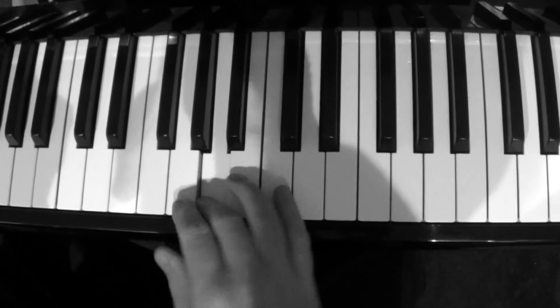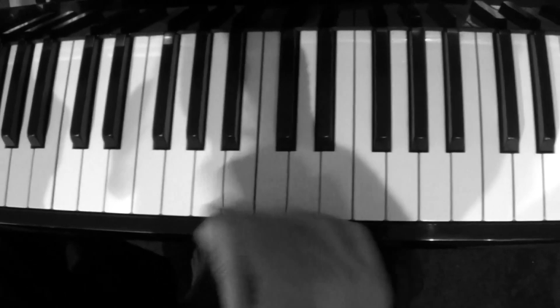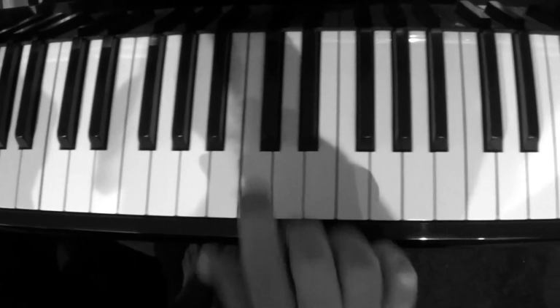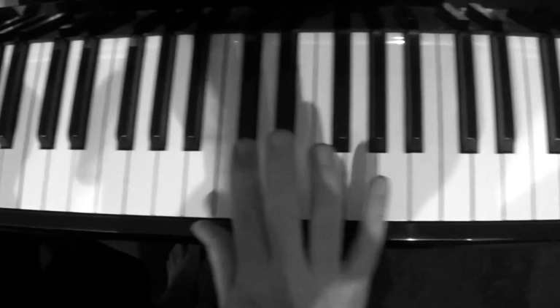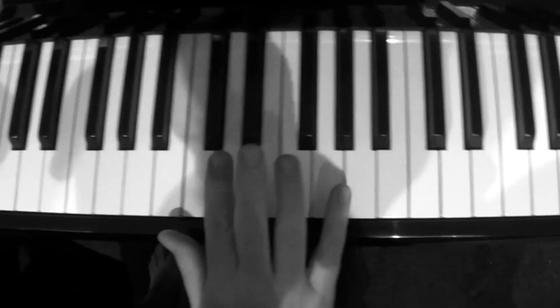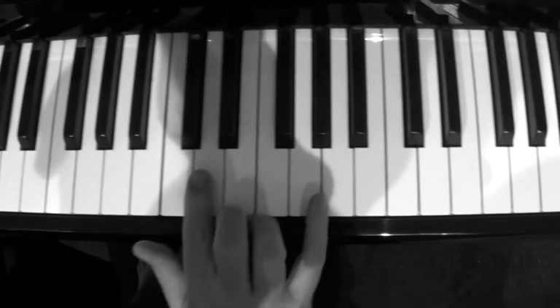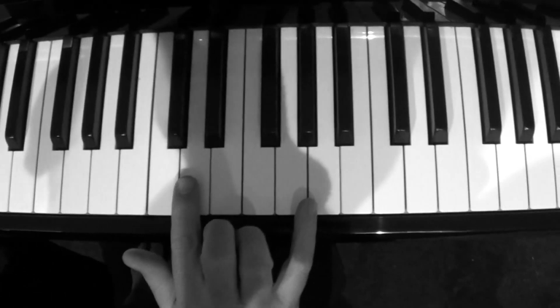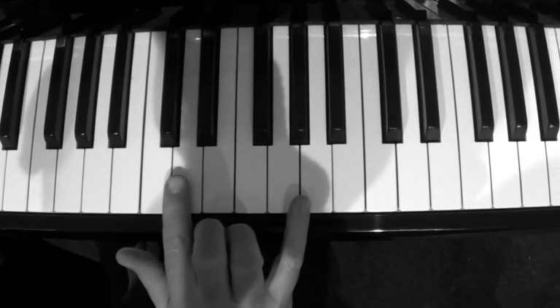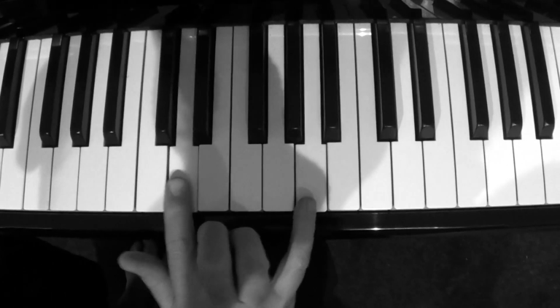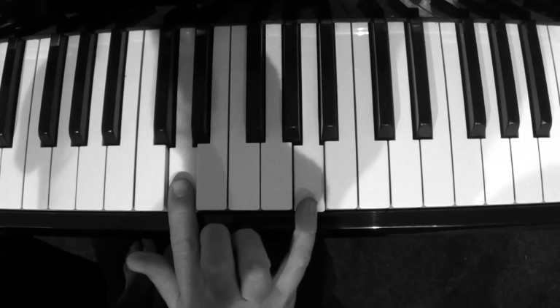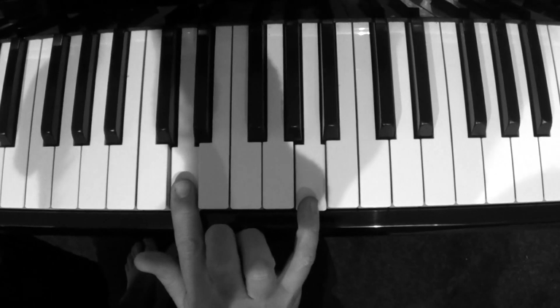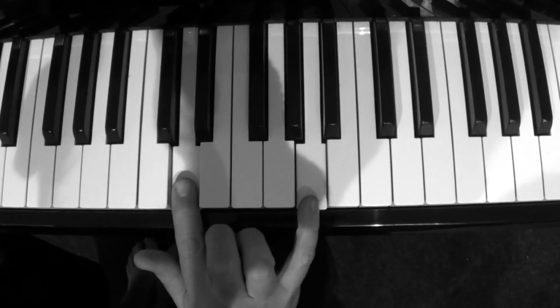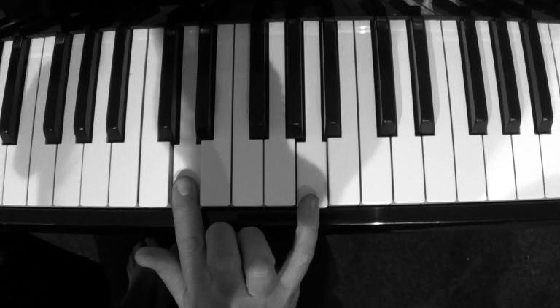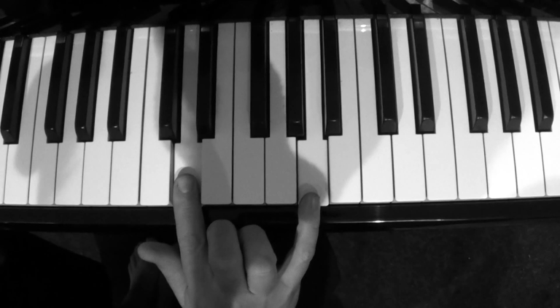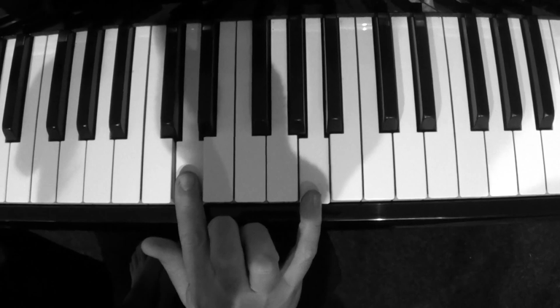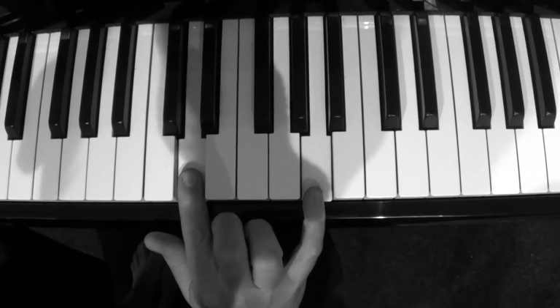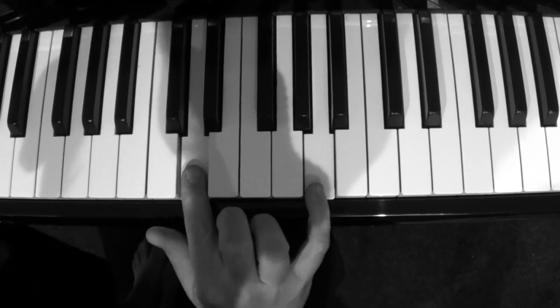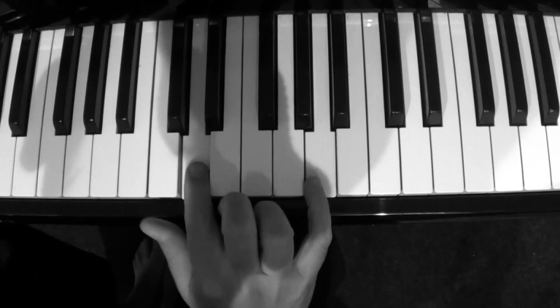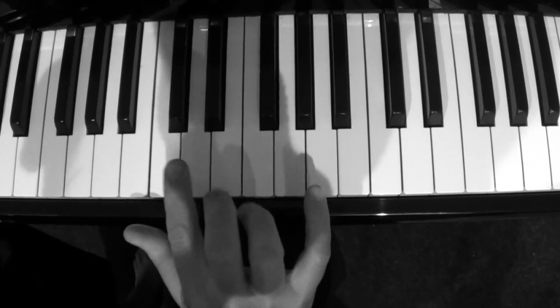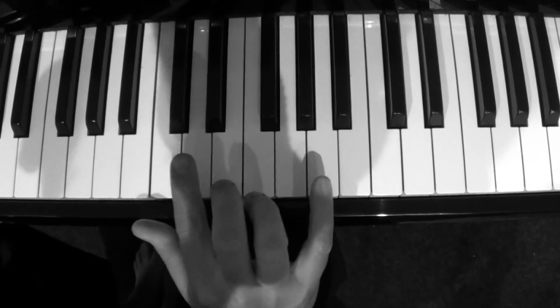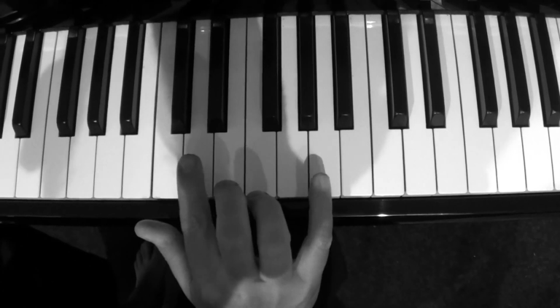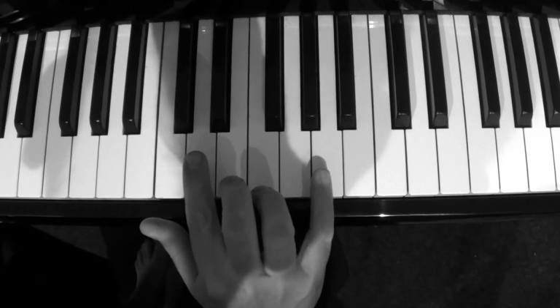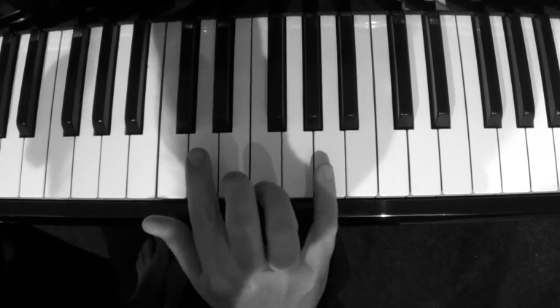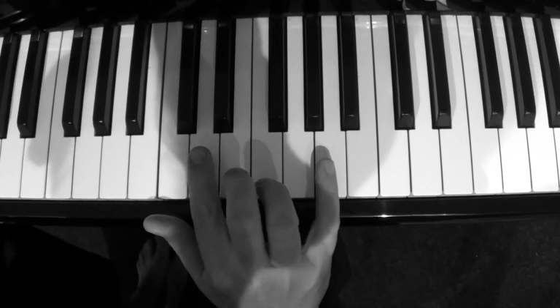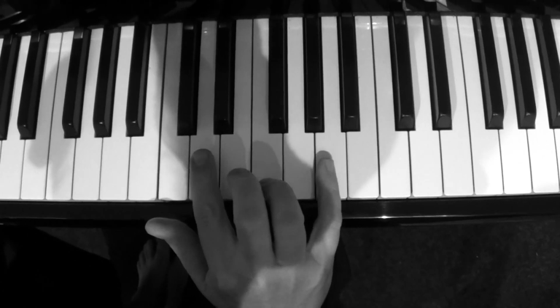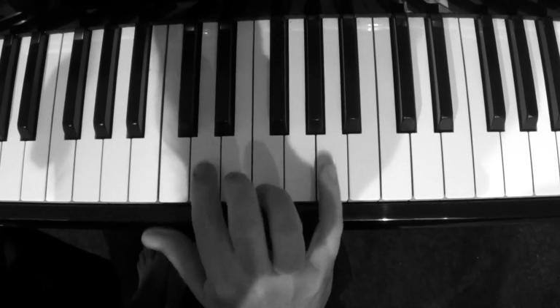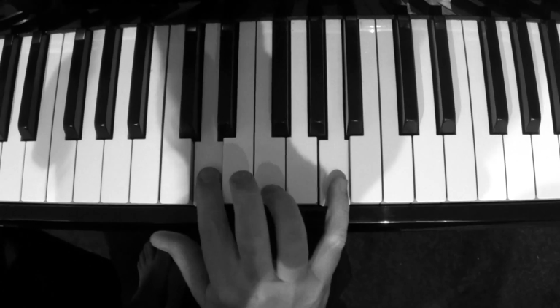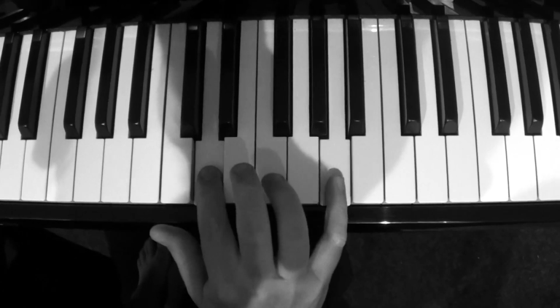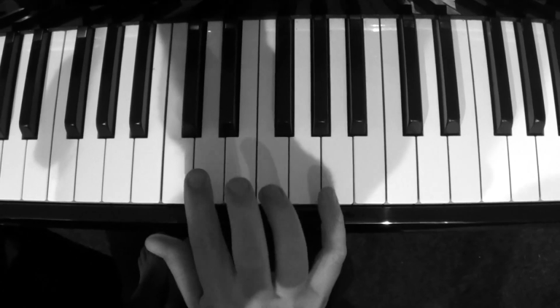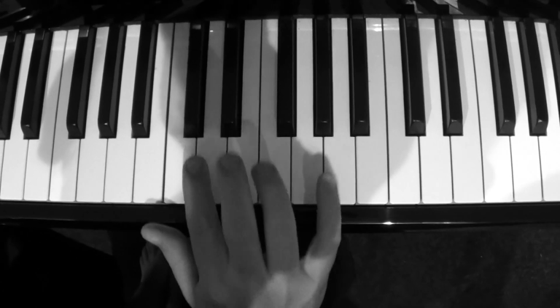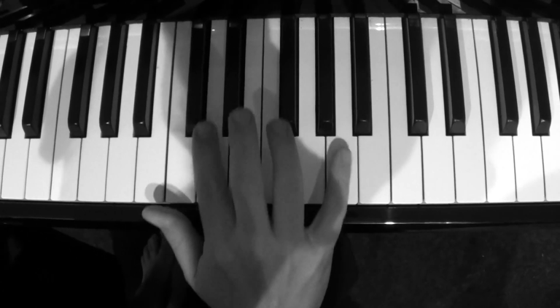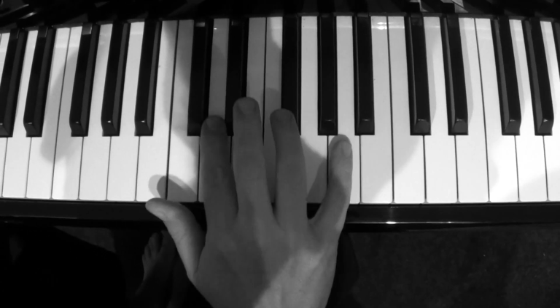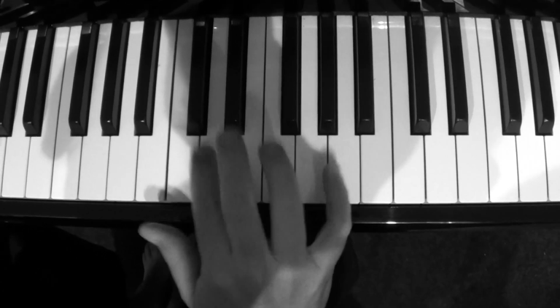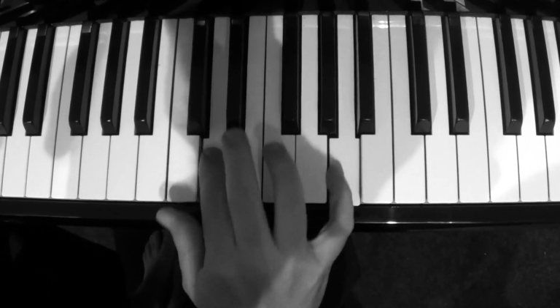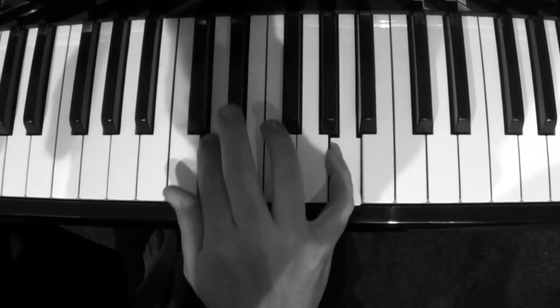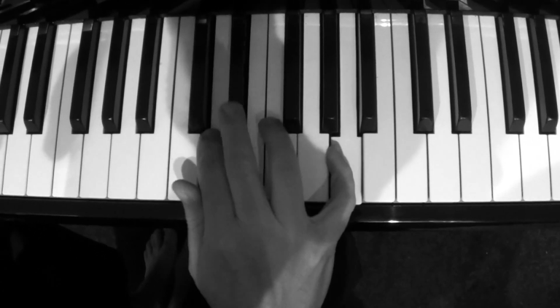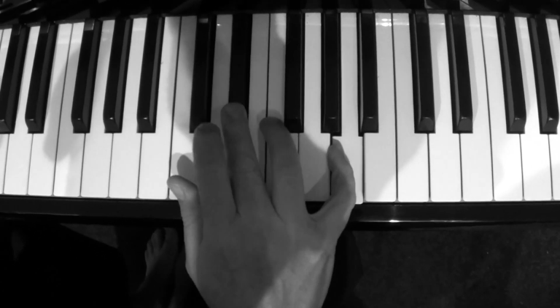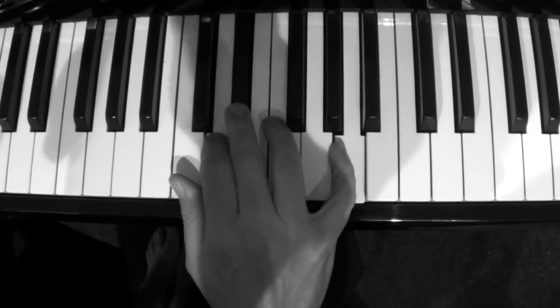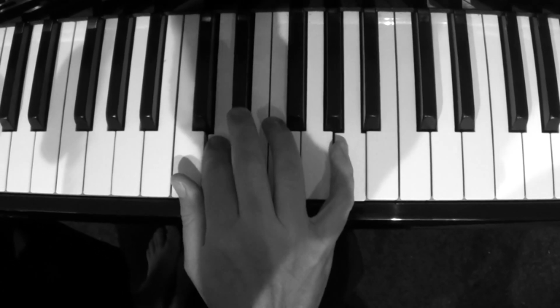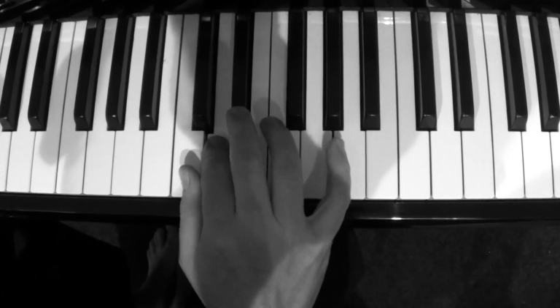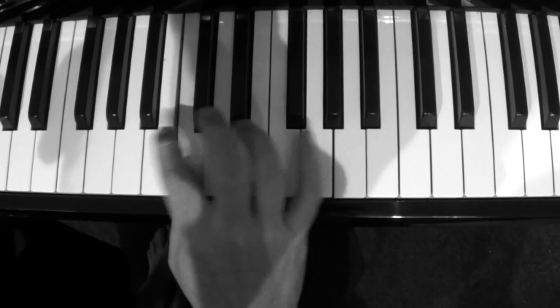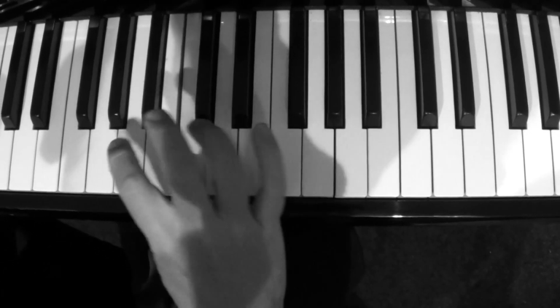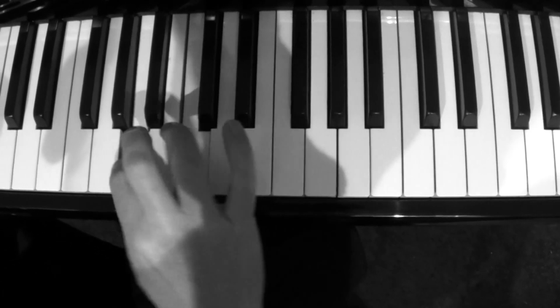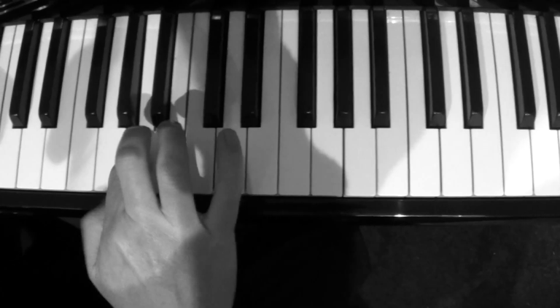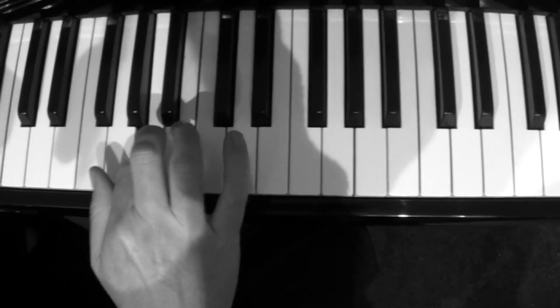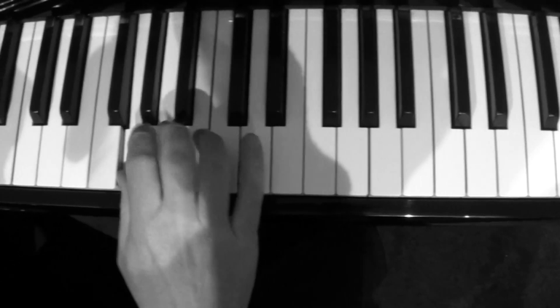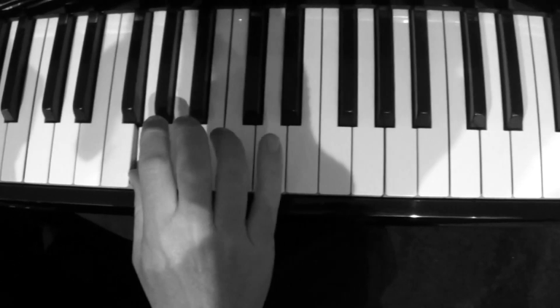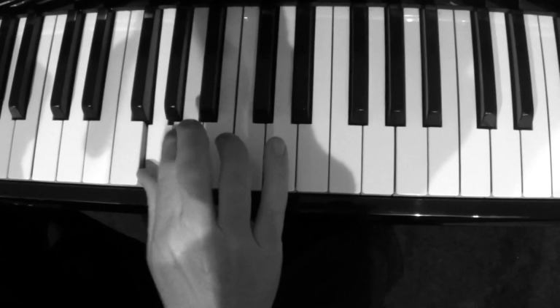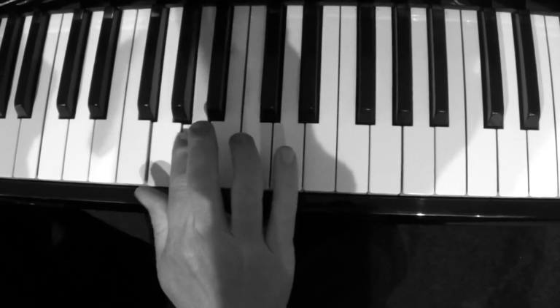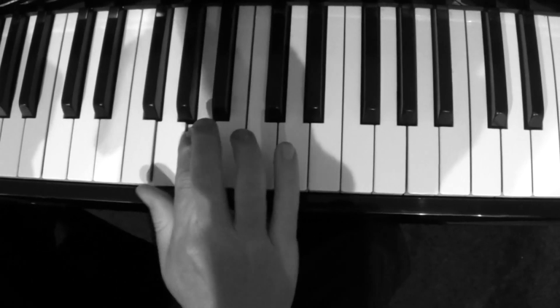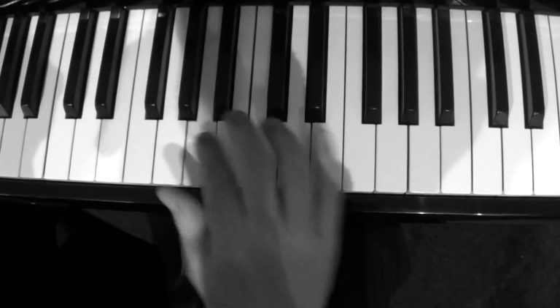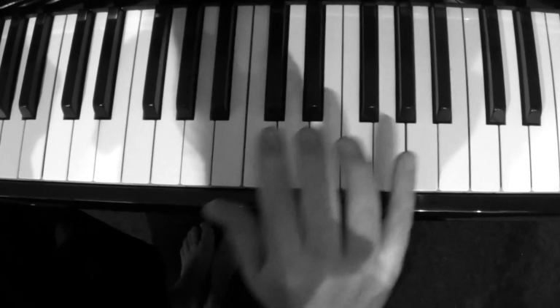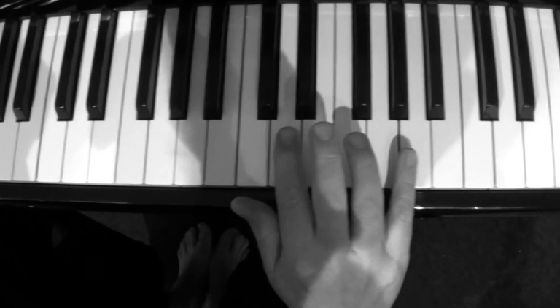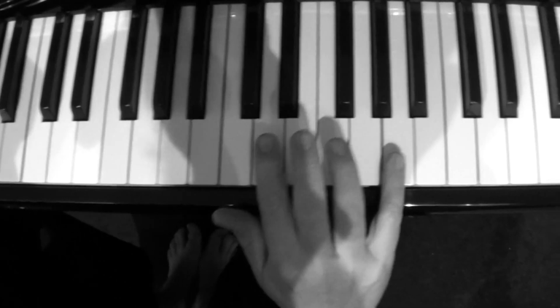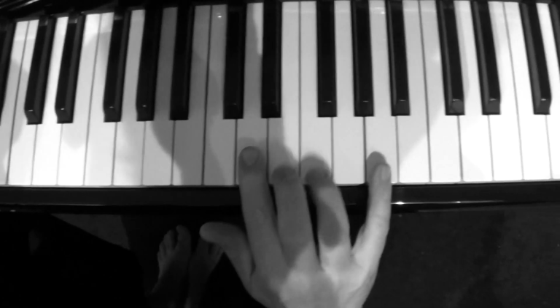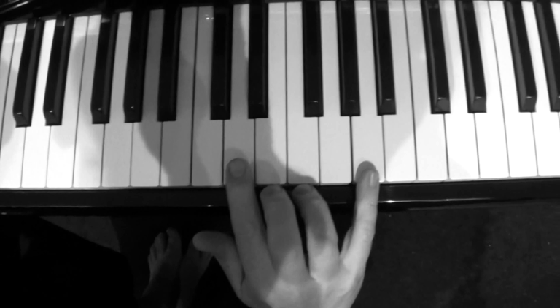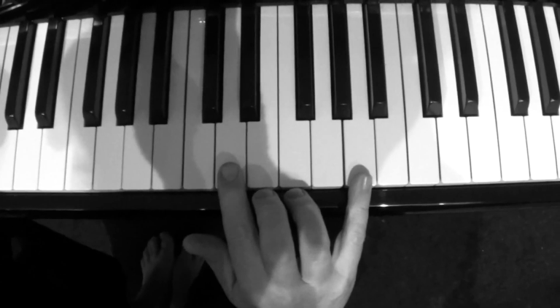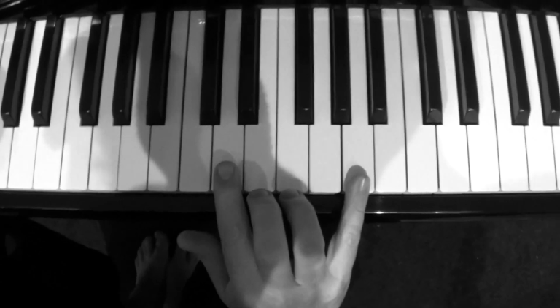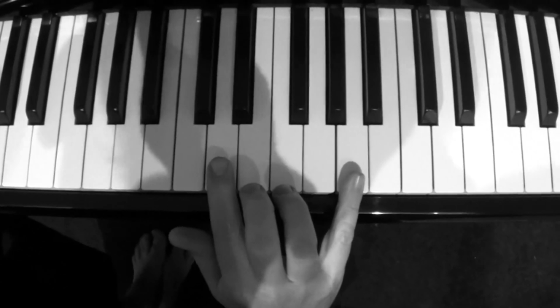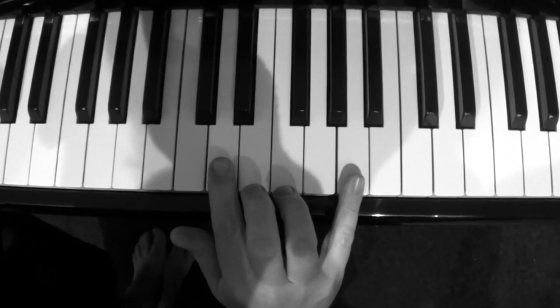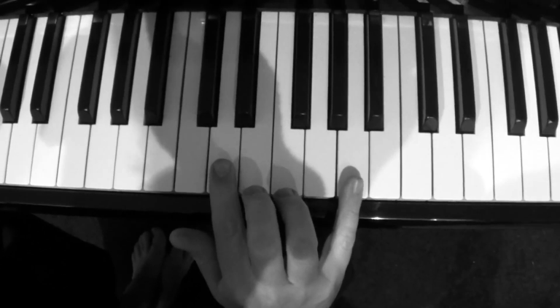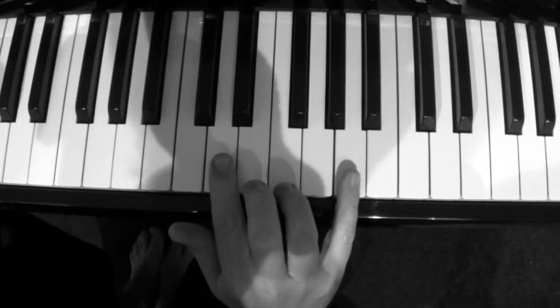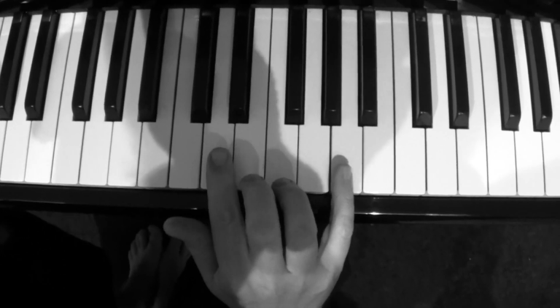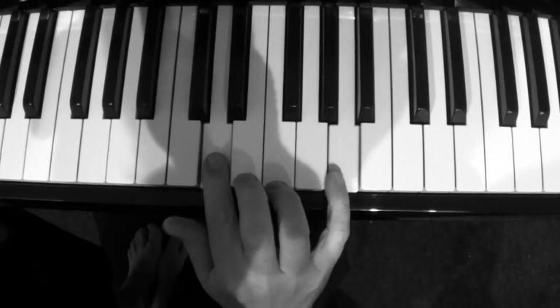The essence of the riff is simply that. I'll break it down to its component parts. Really, that's the riff there.